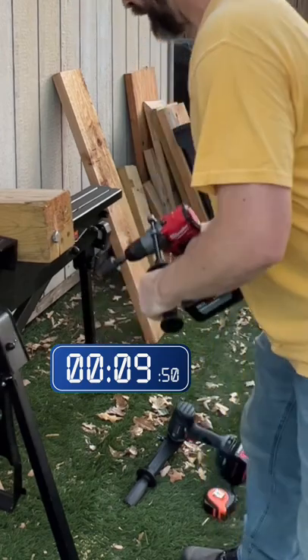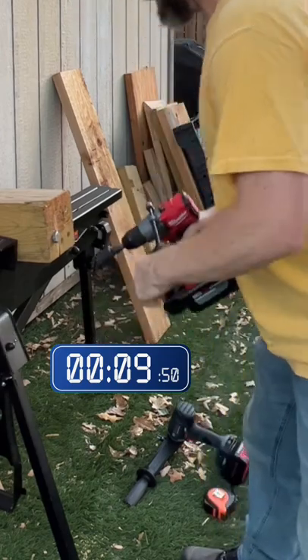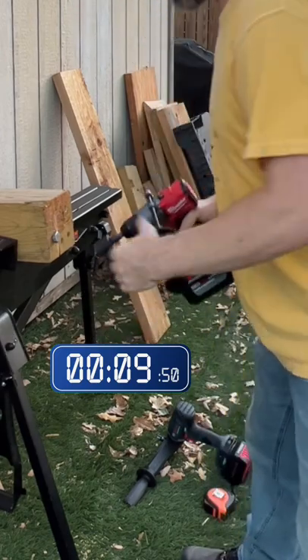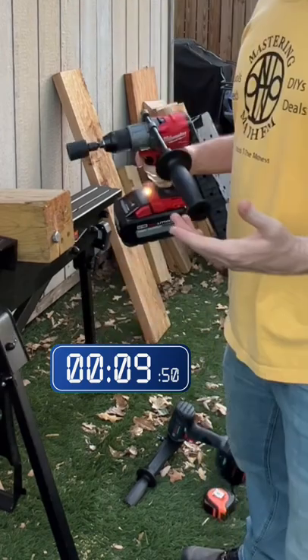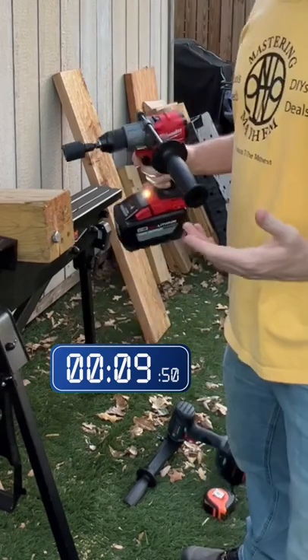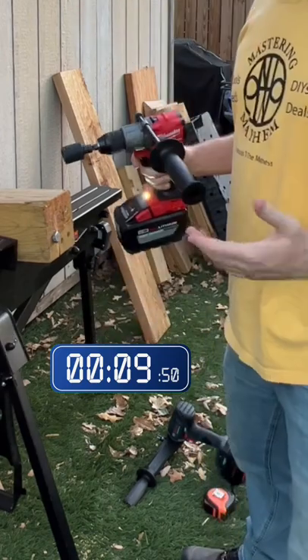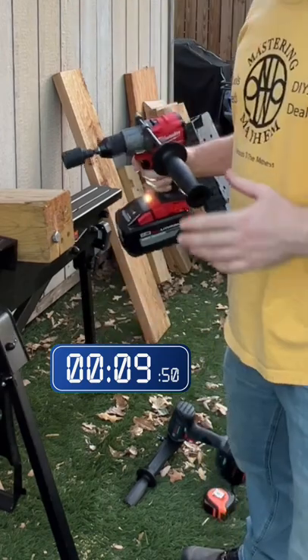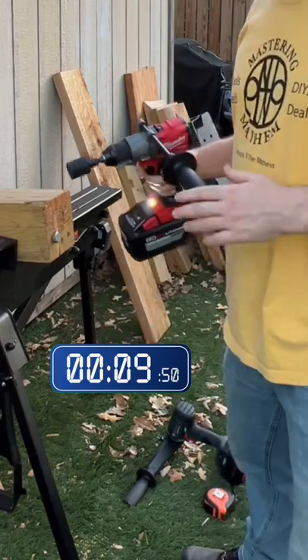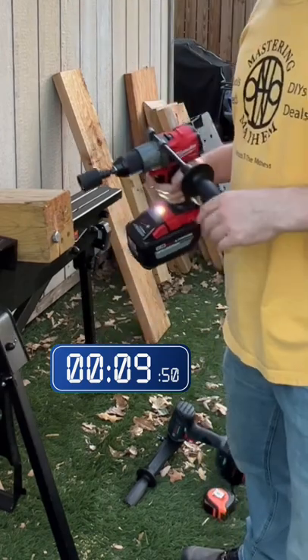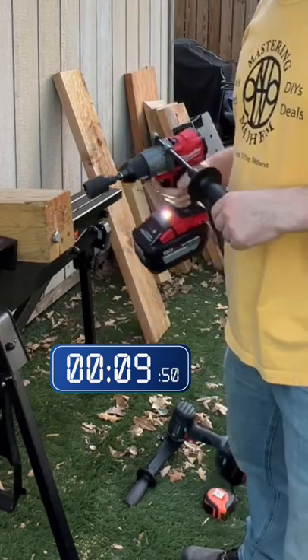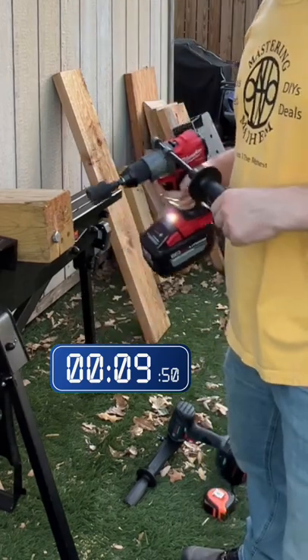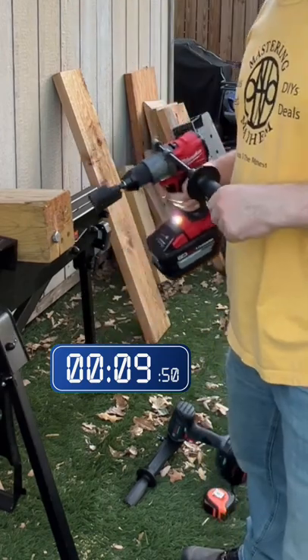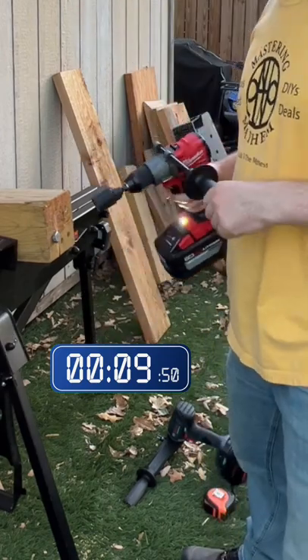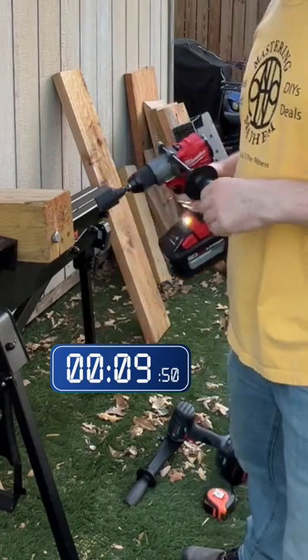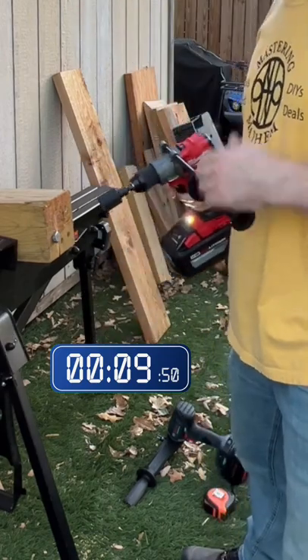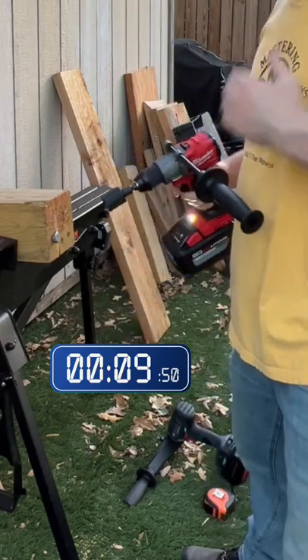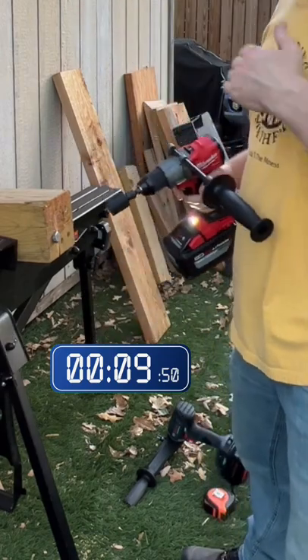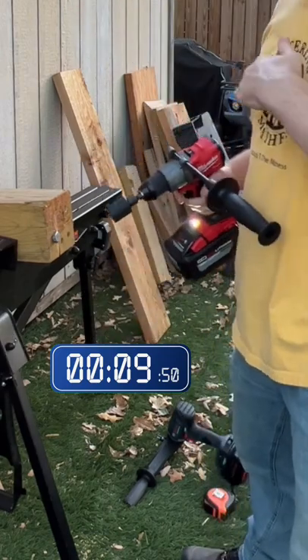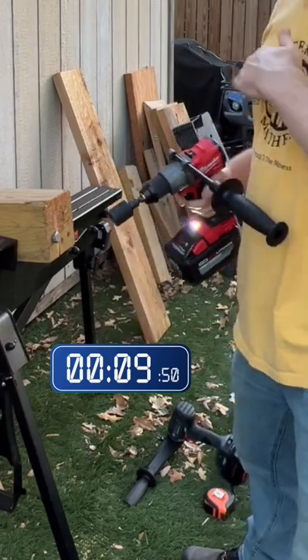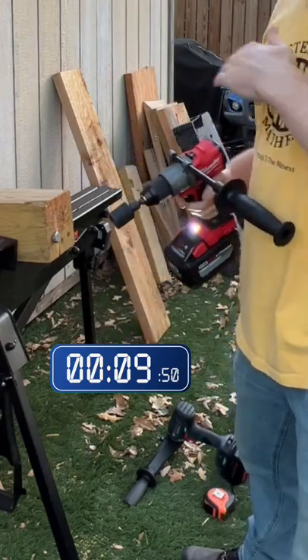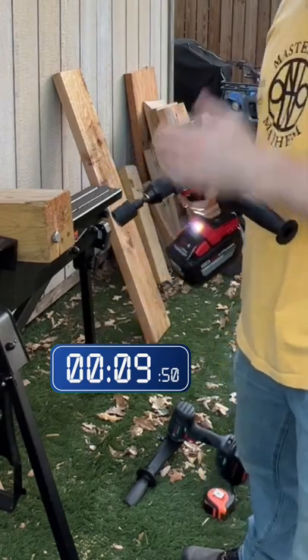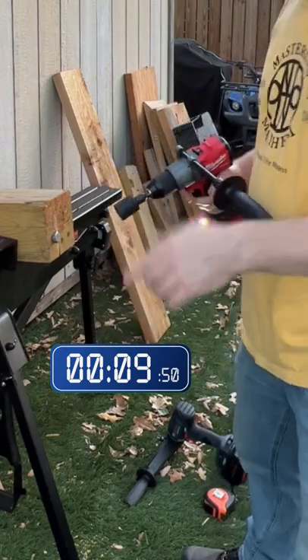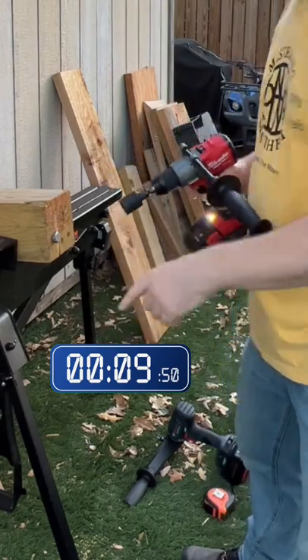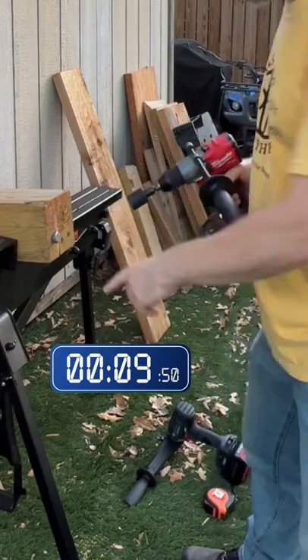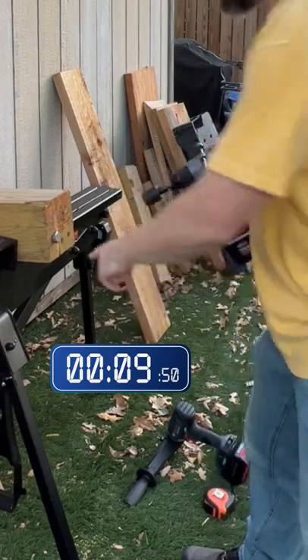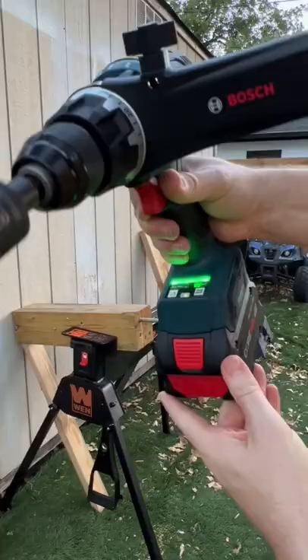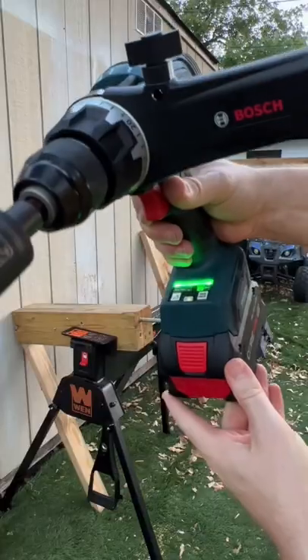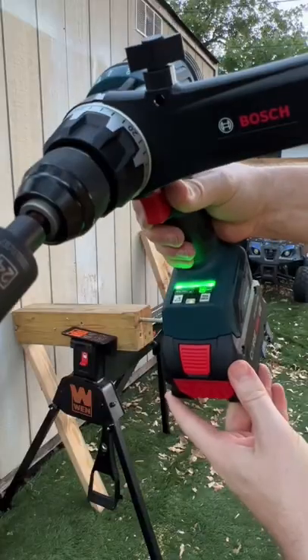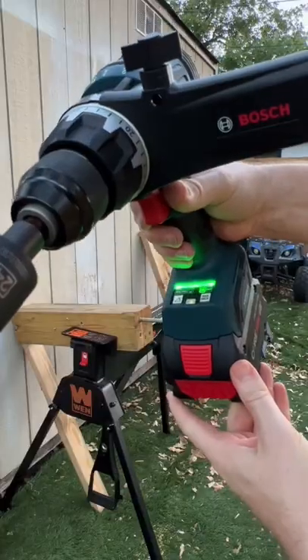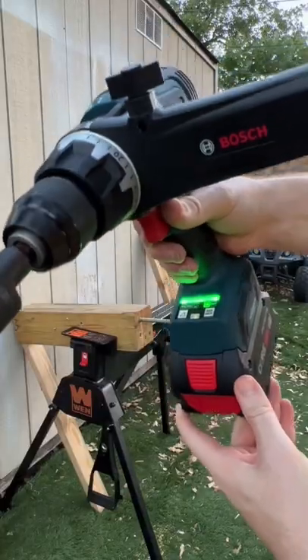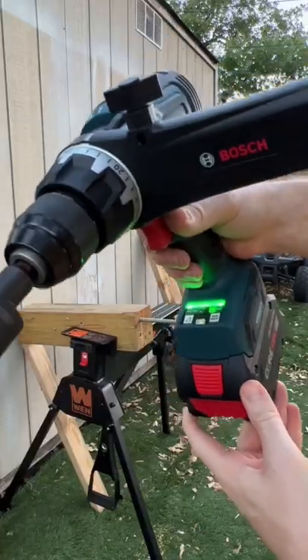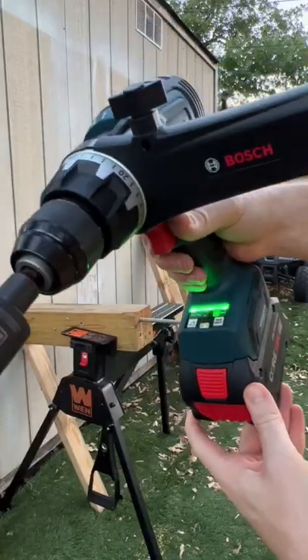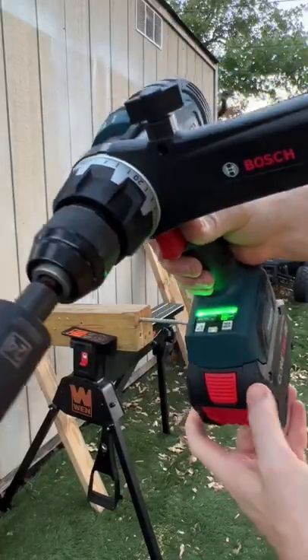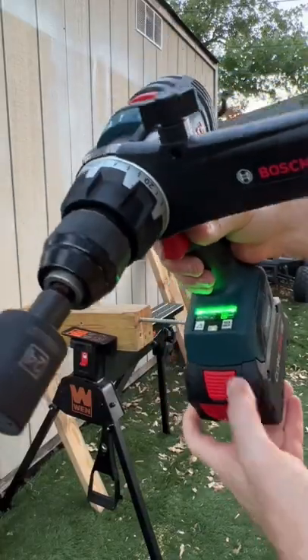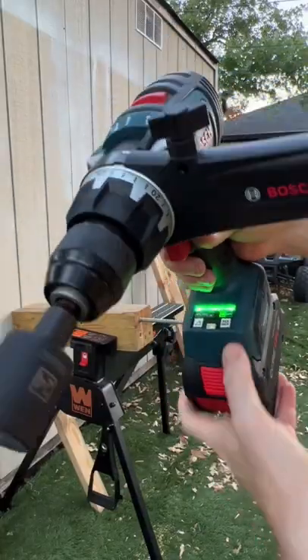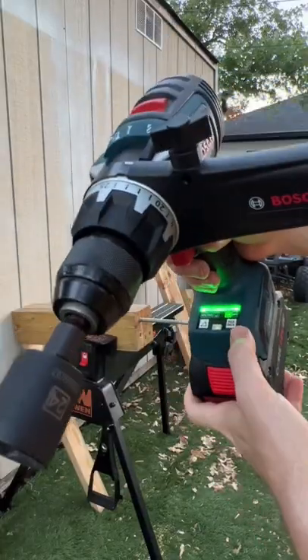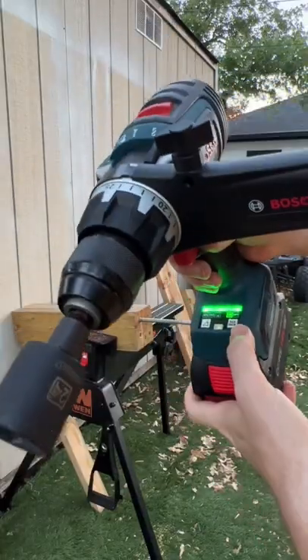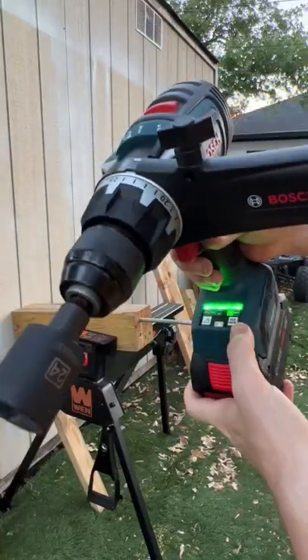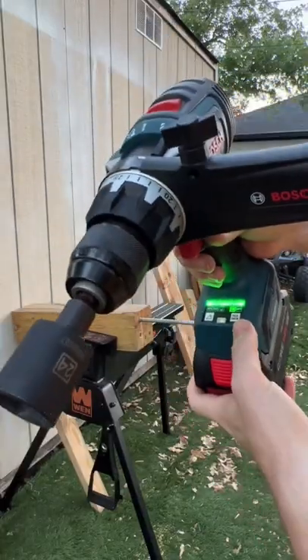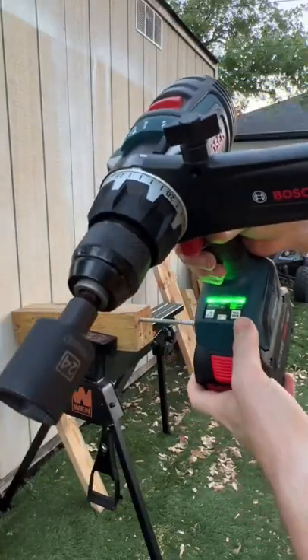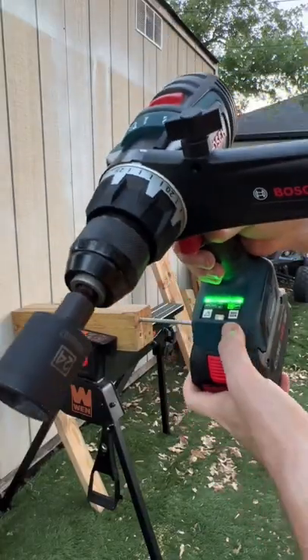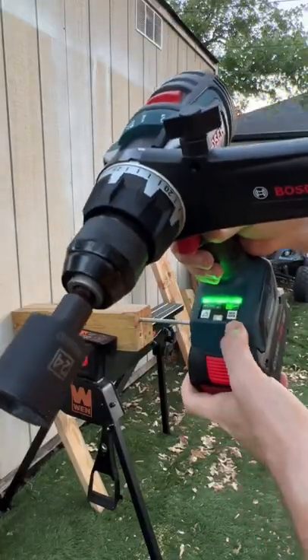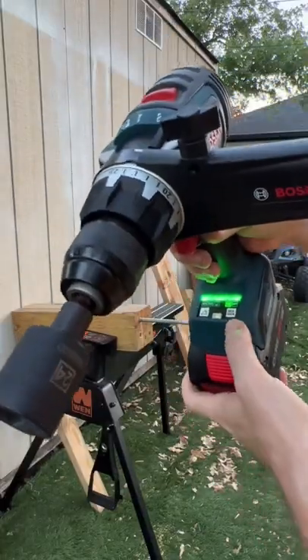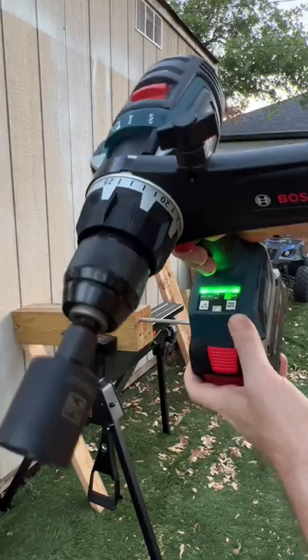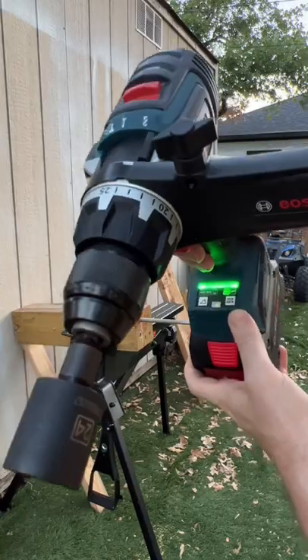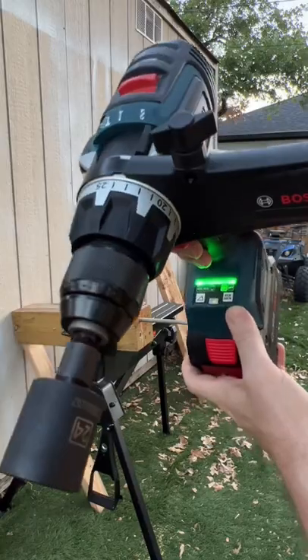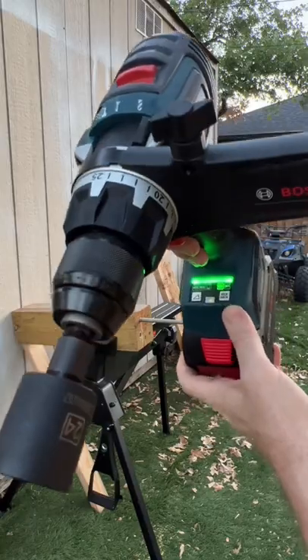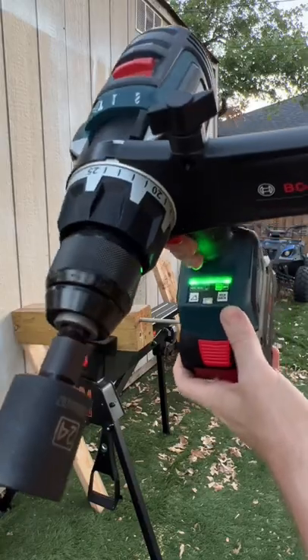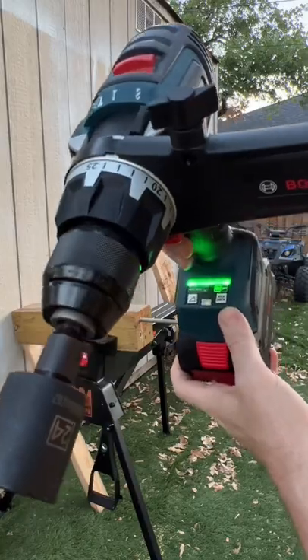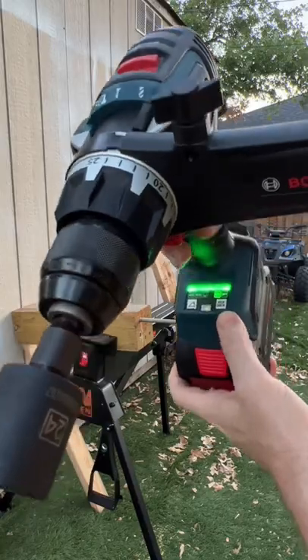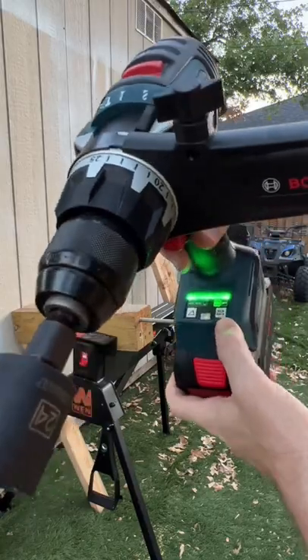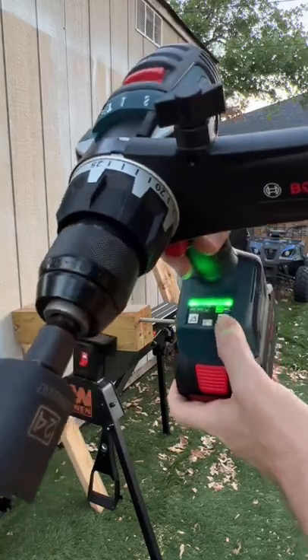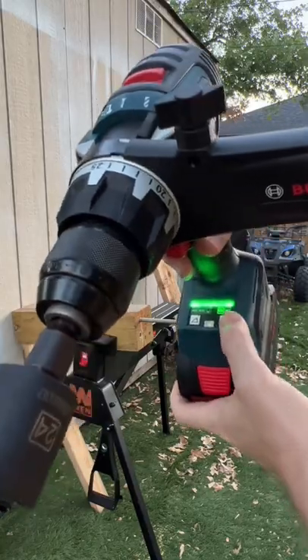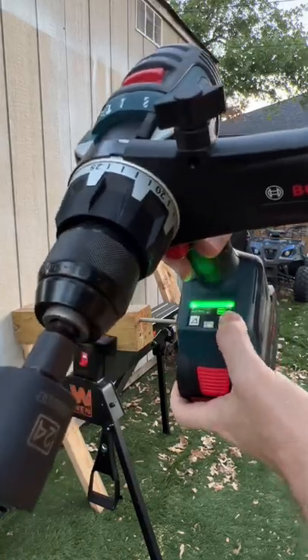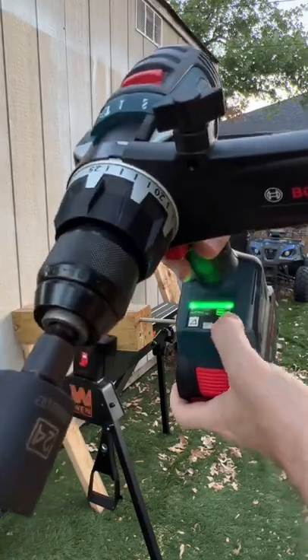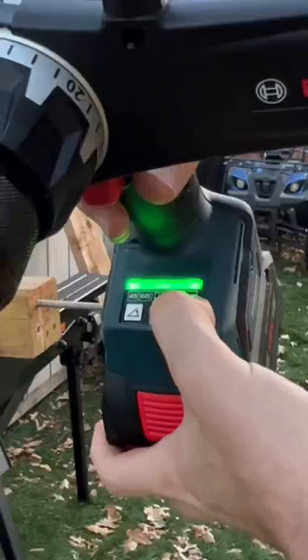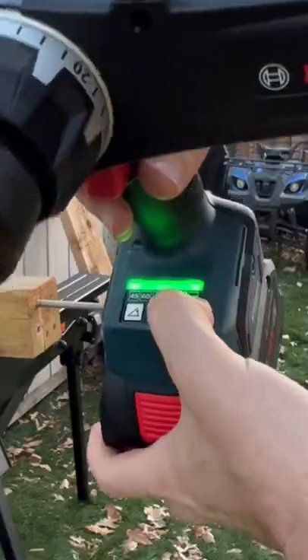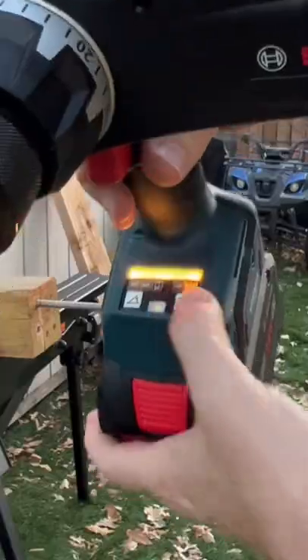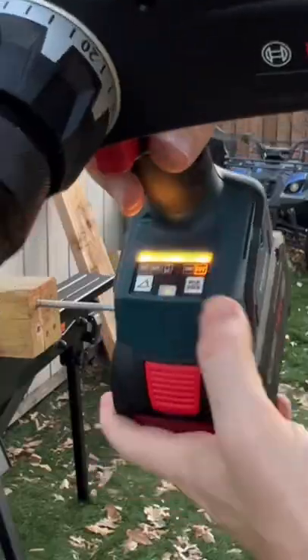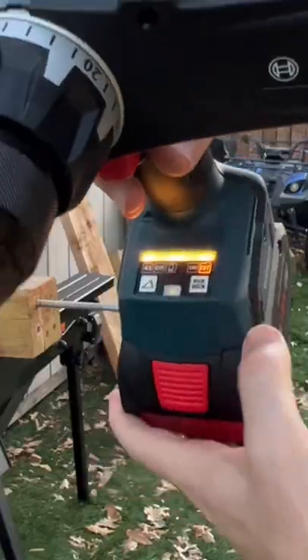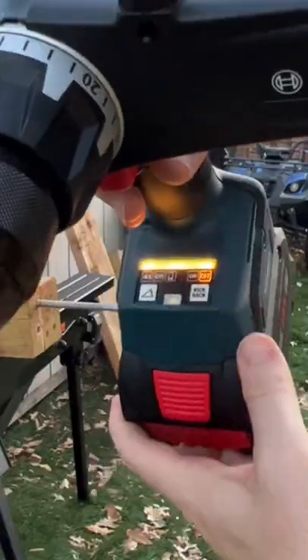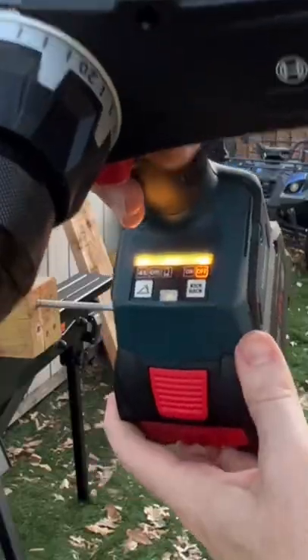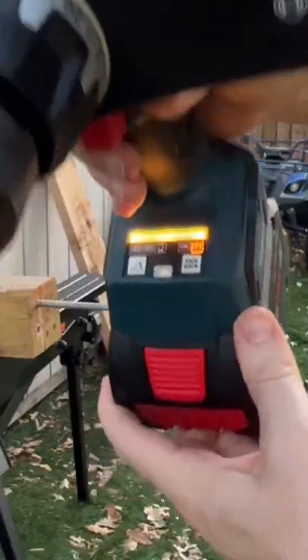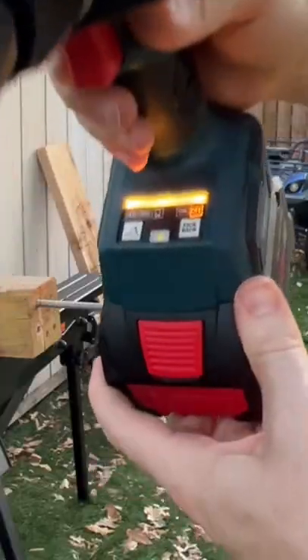First time I experienced that — it drove it all the way through. Unlike Milwaukee, this has the anti-kickback option. We're going to turn that off.